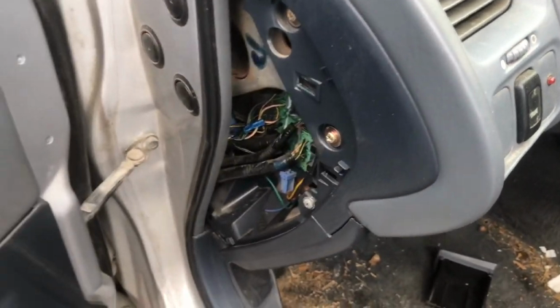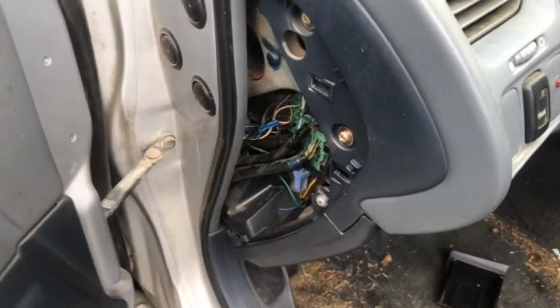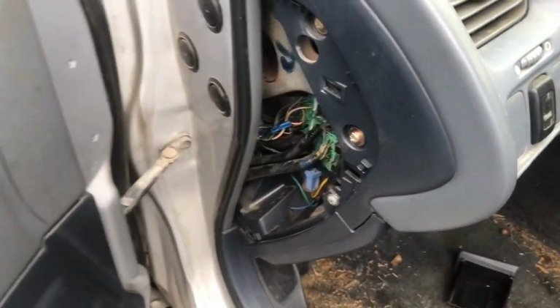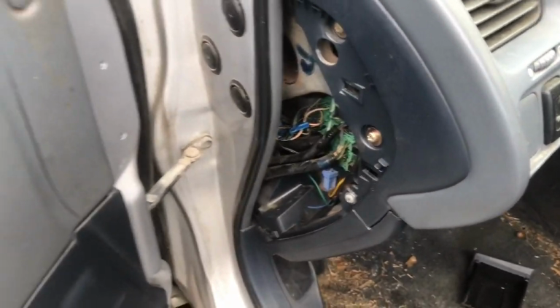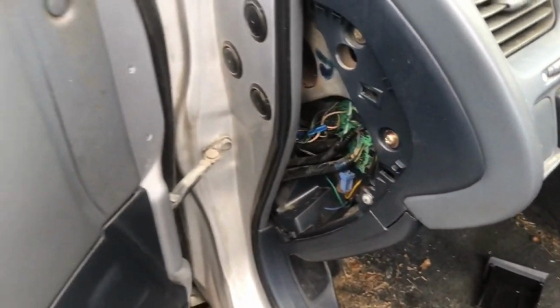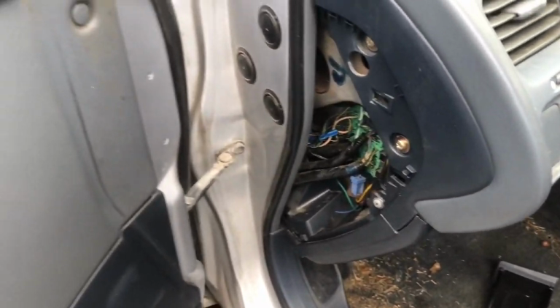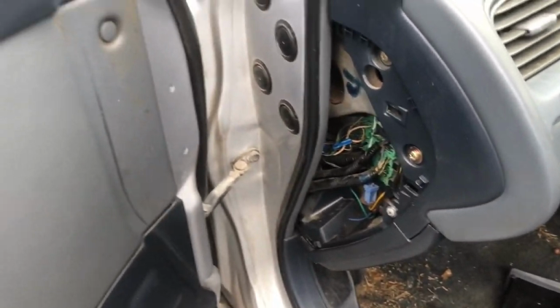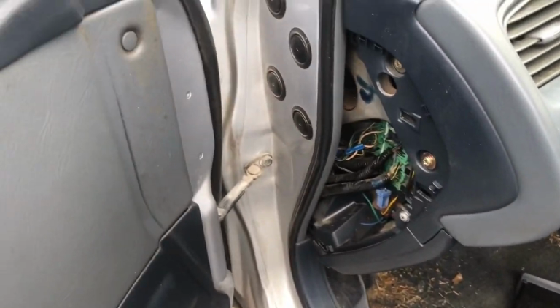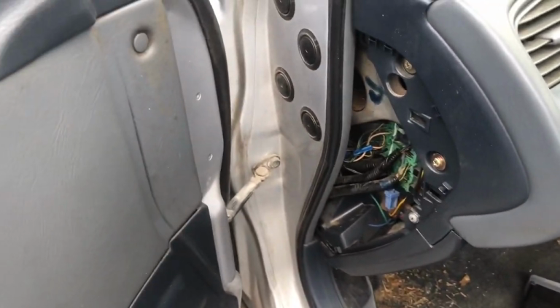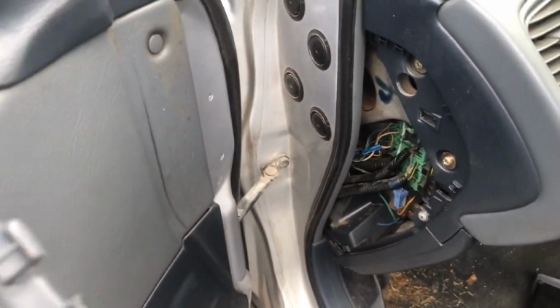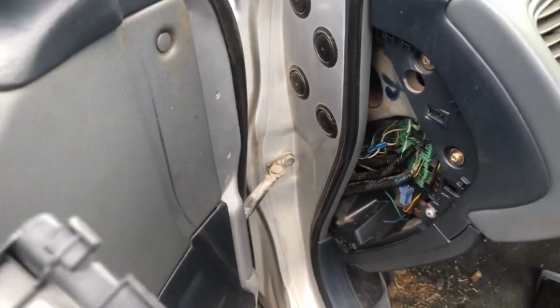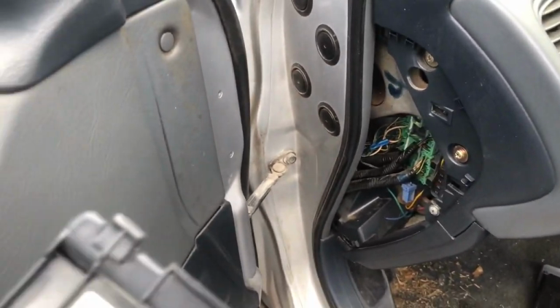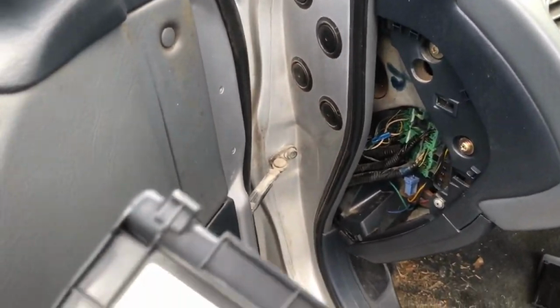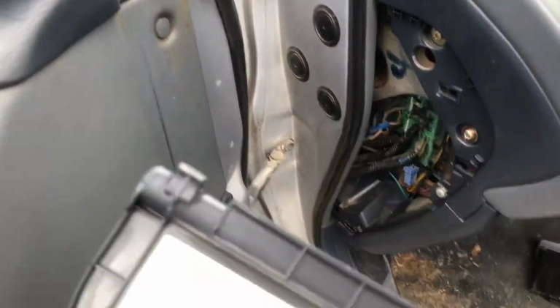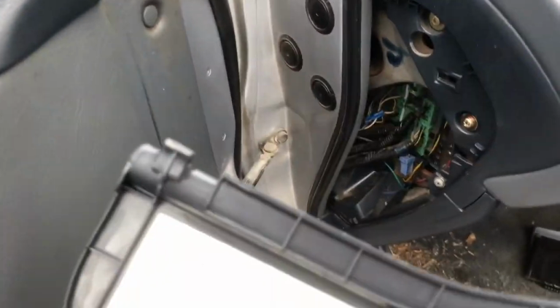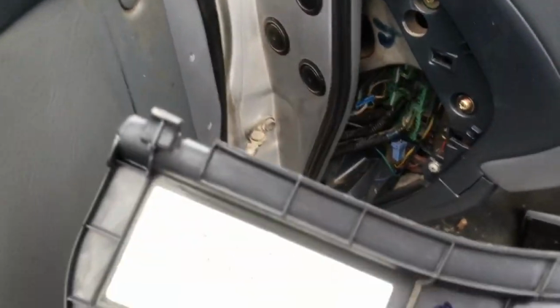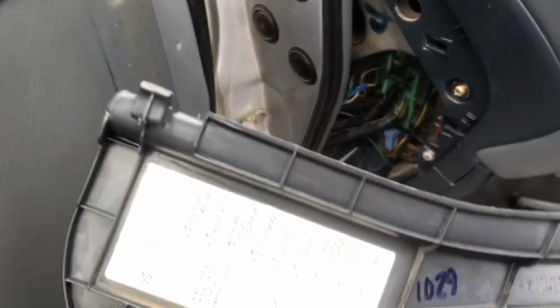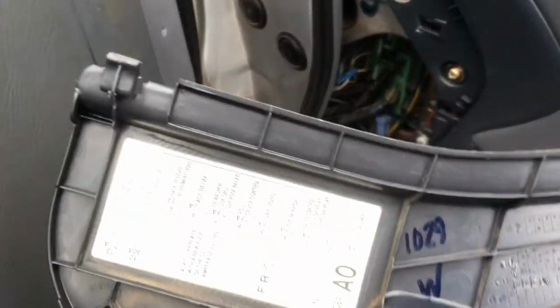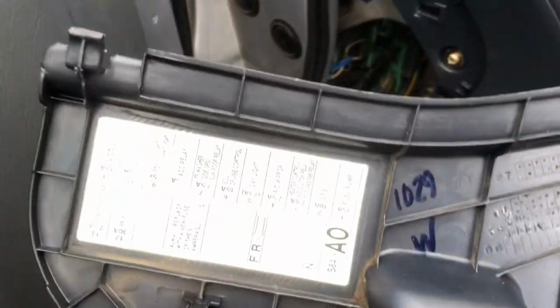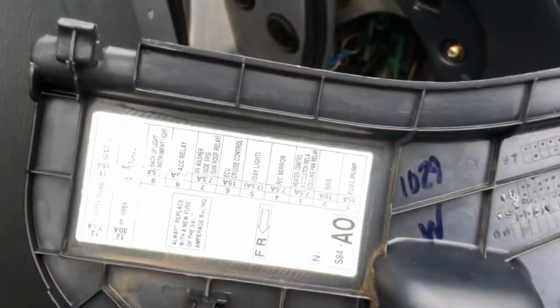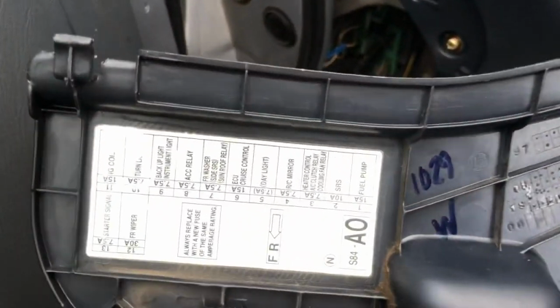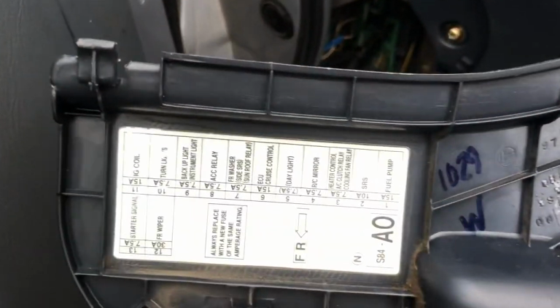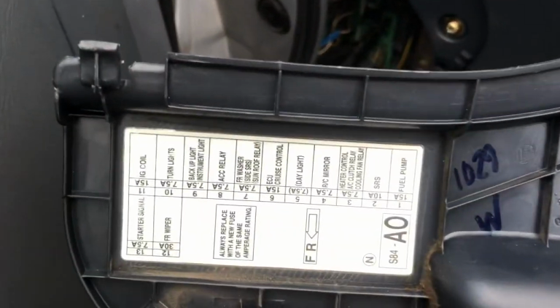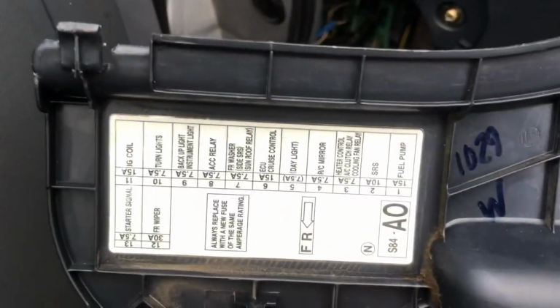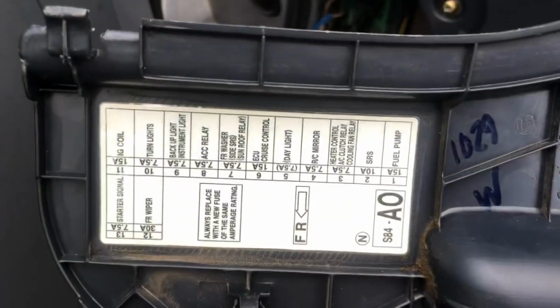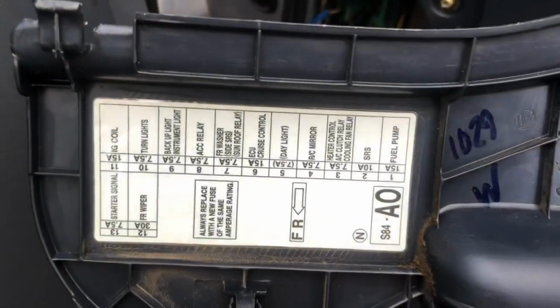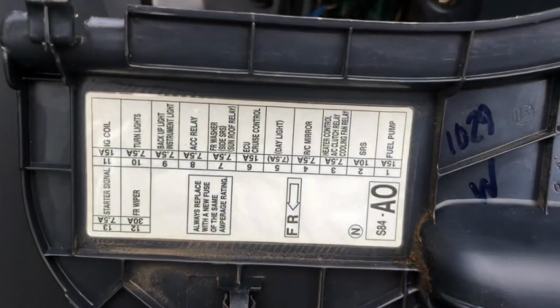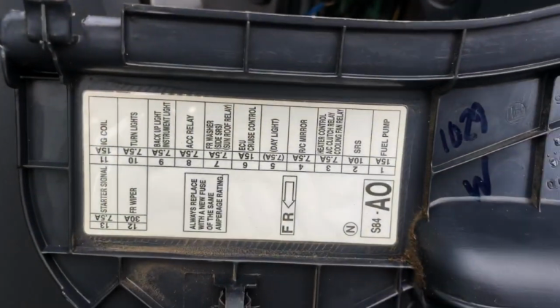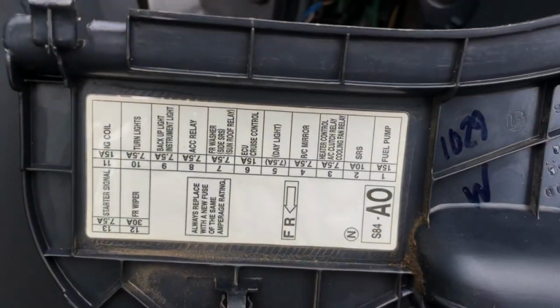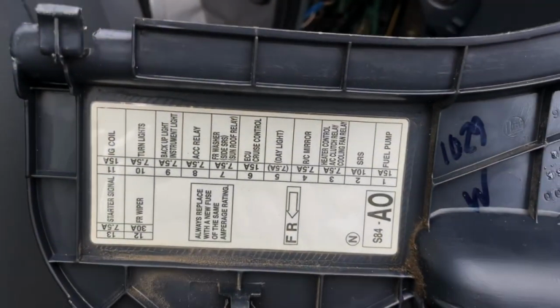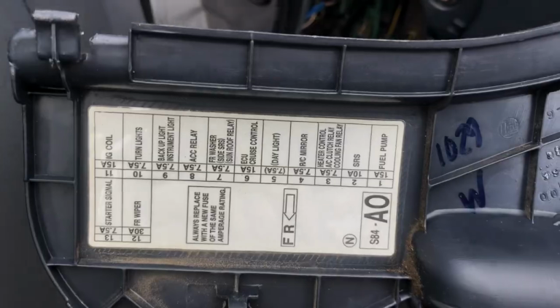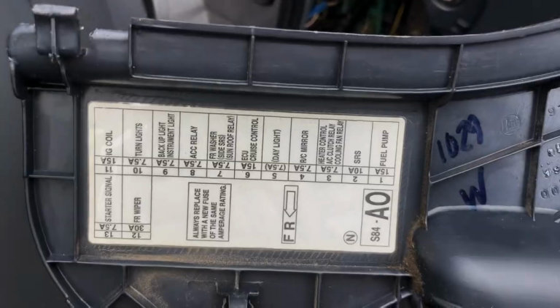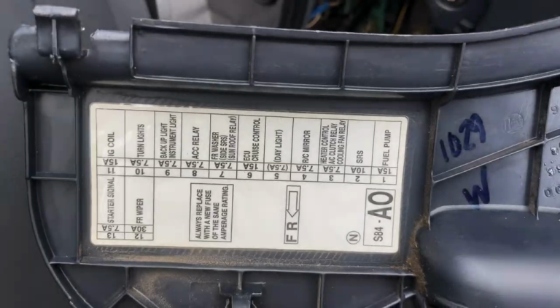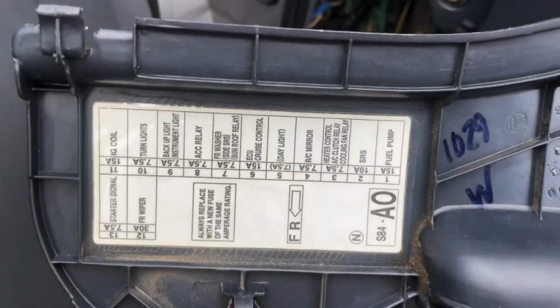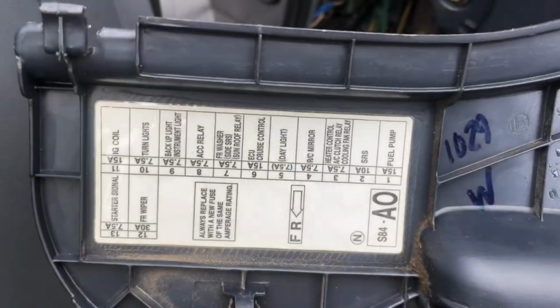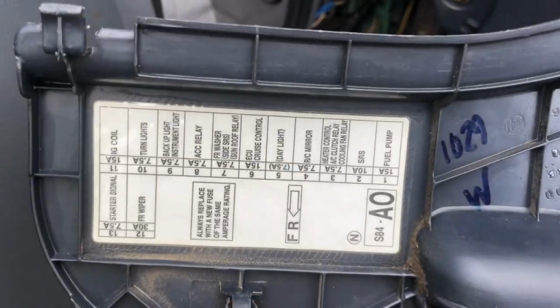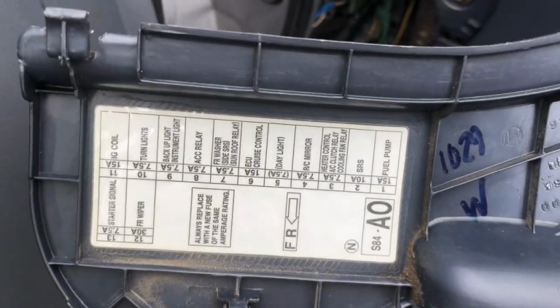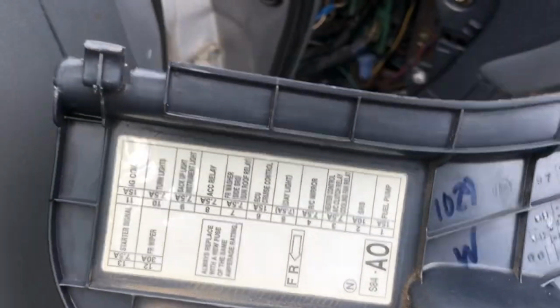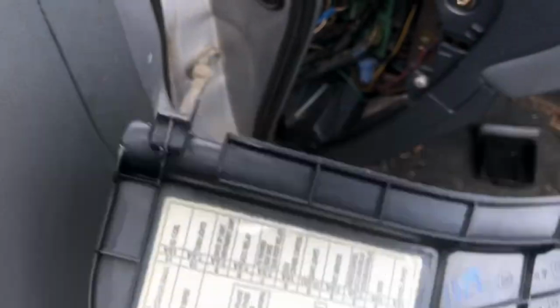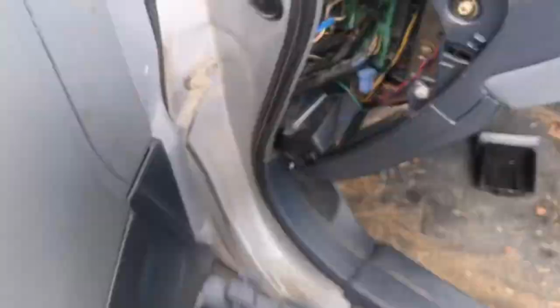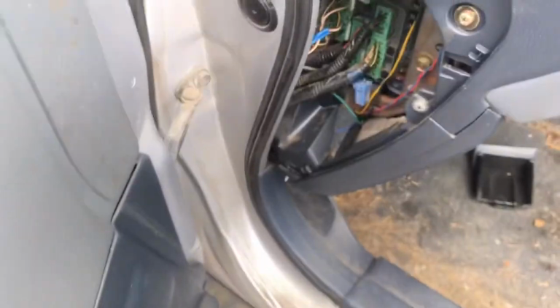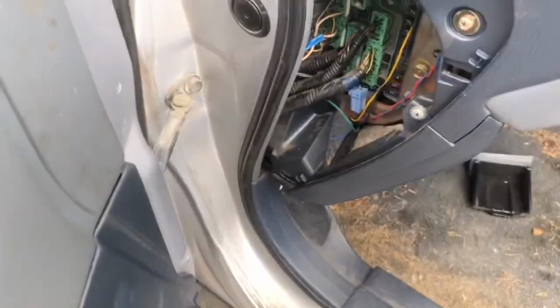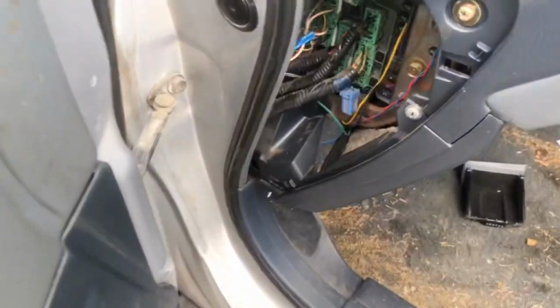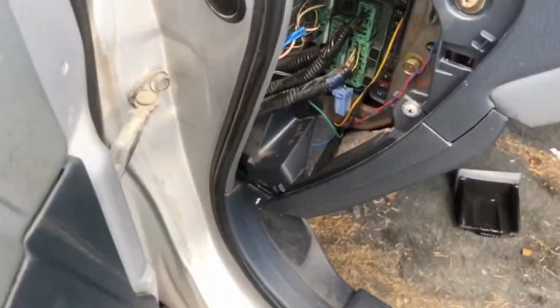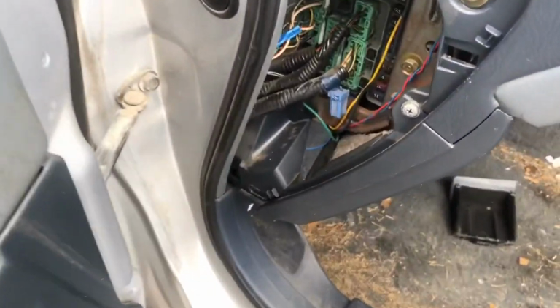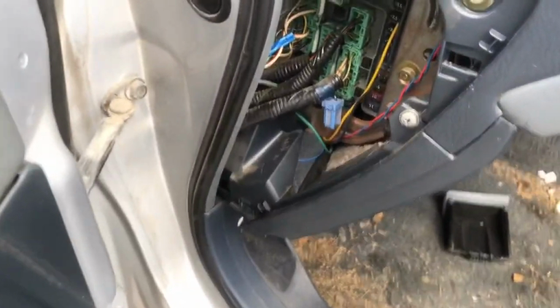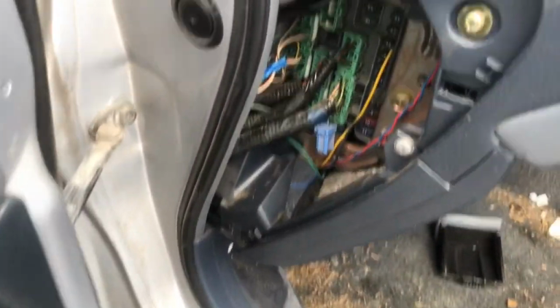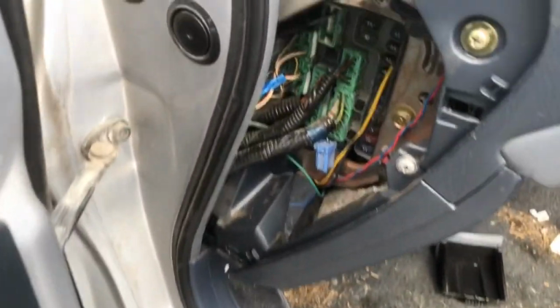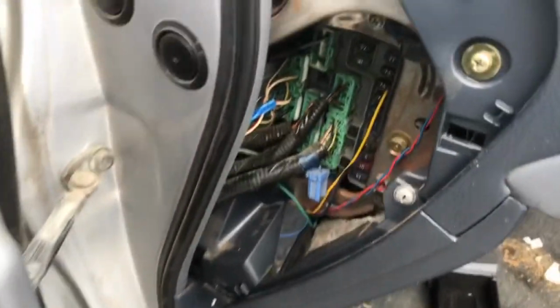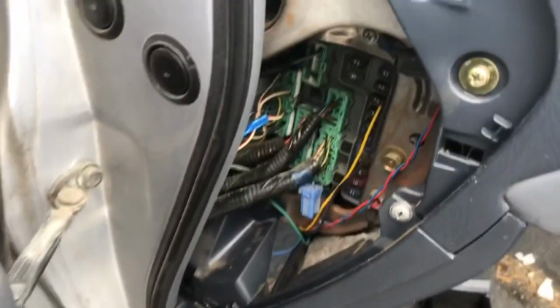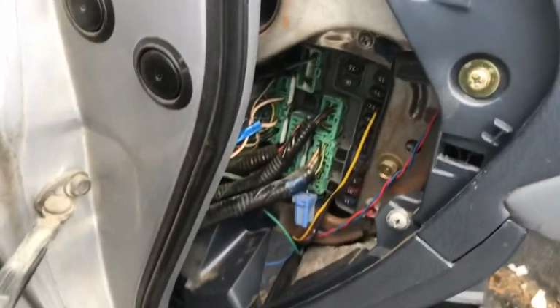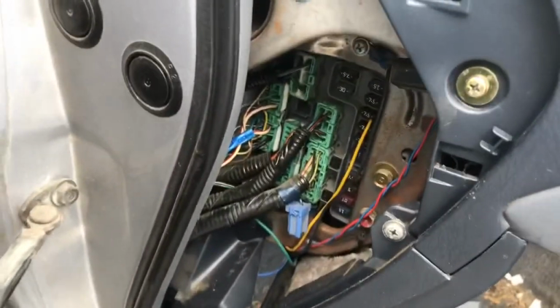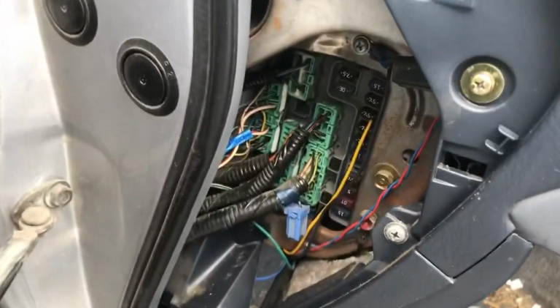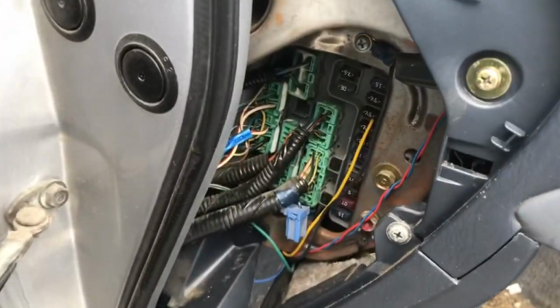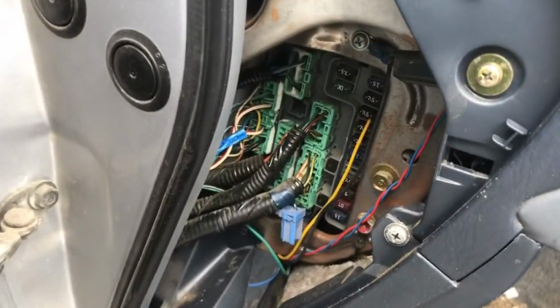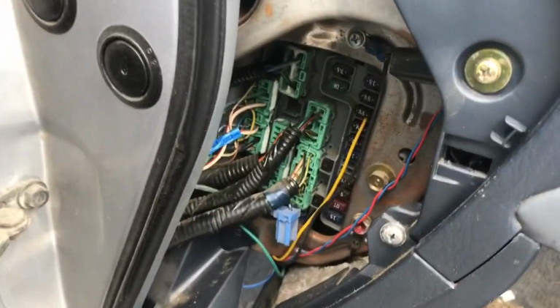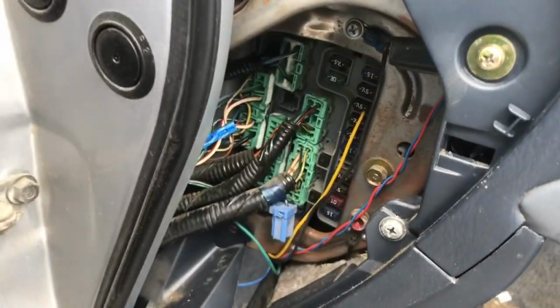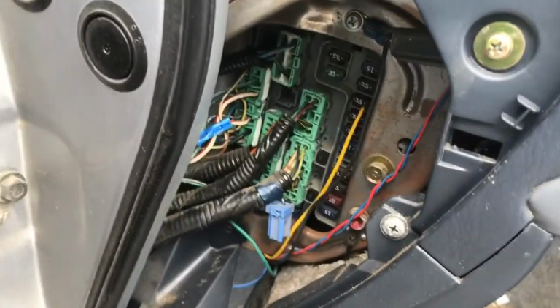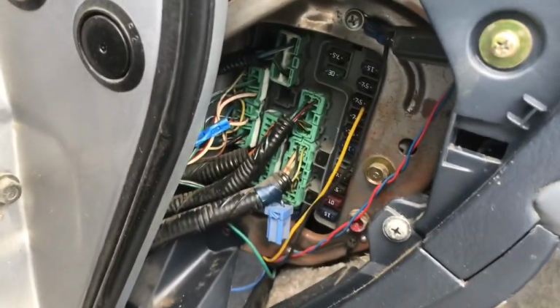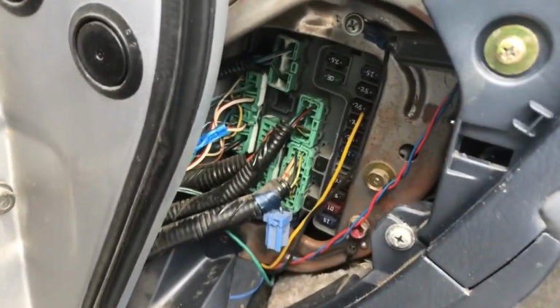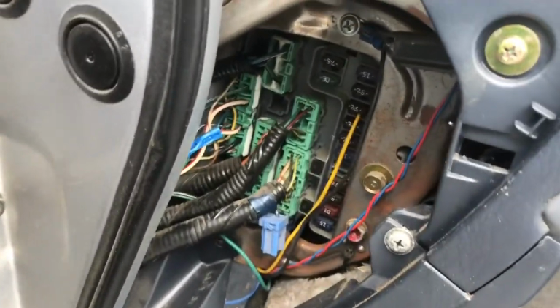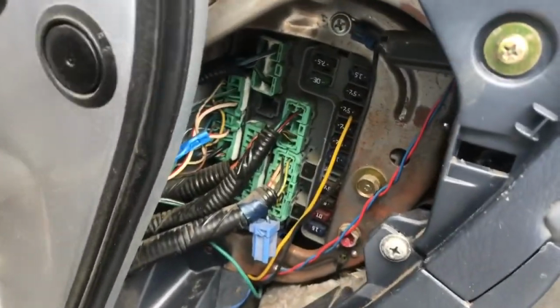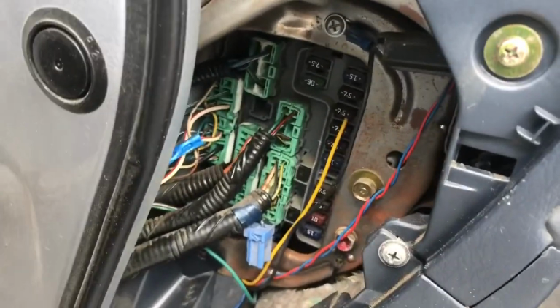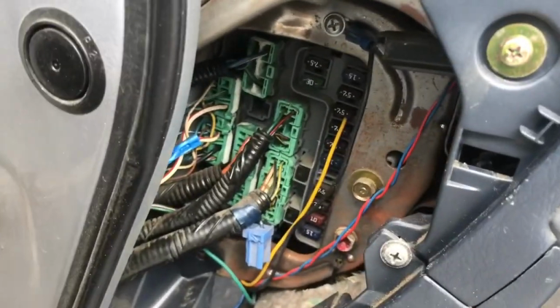The back side of that cover will have the fuse positions labeled. Behind that cover you'll see the fuses.